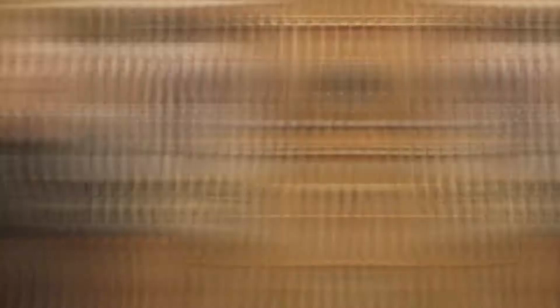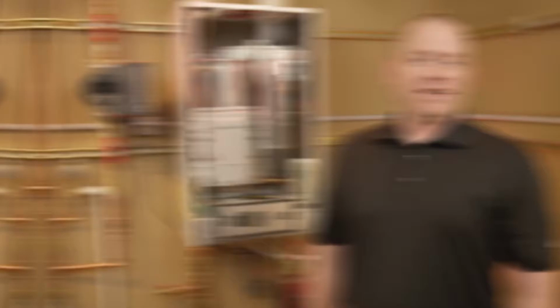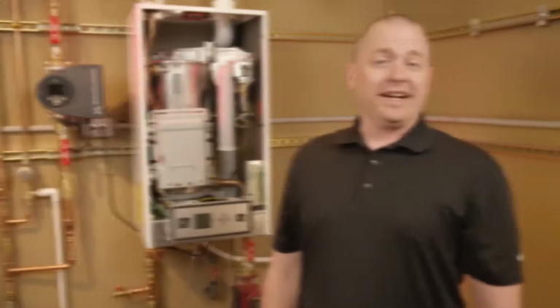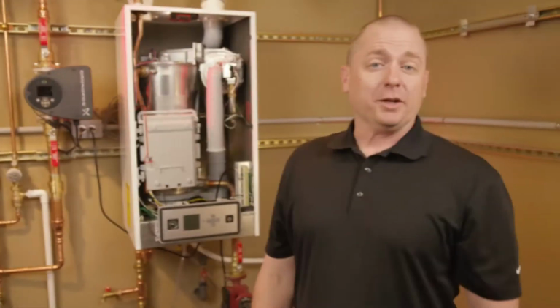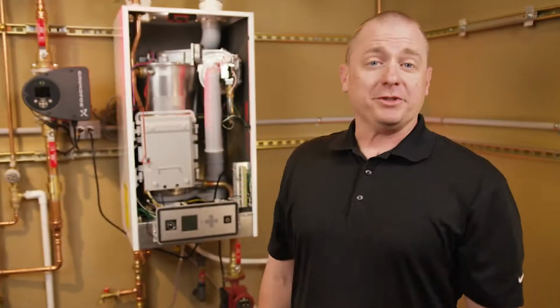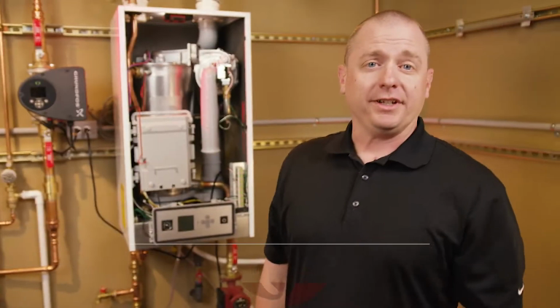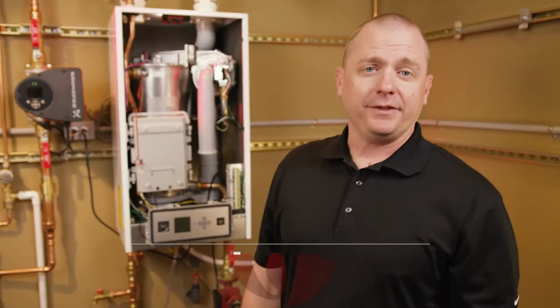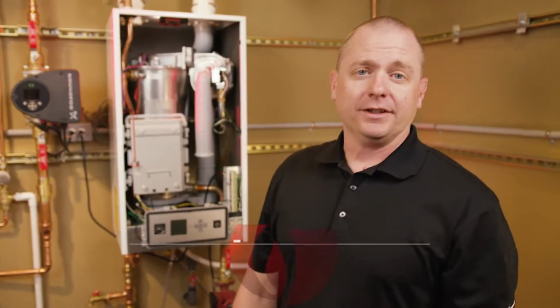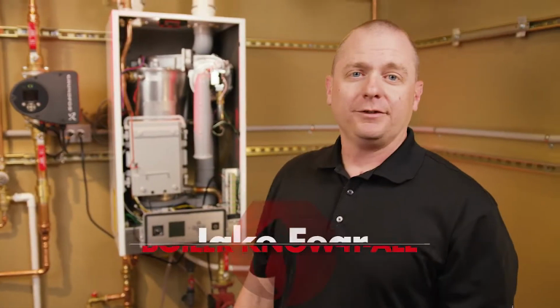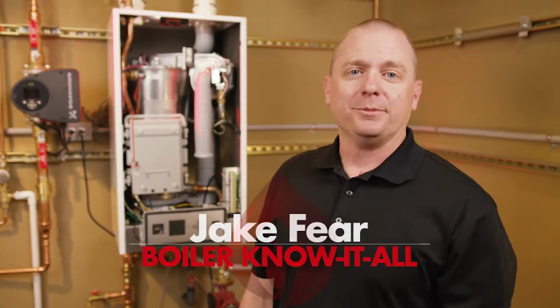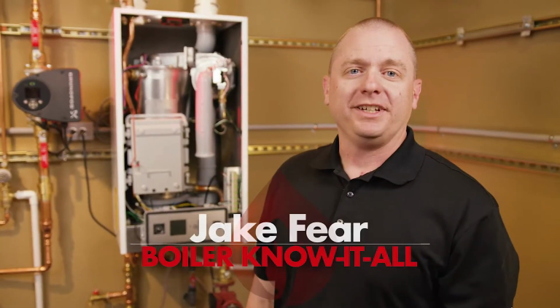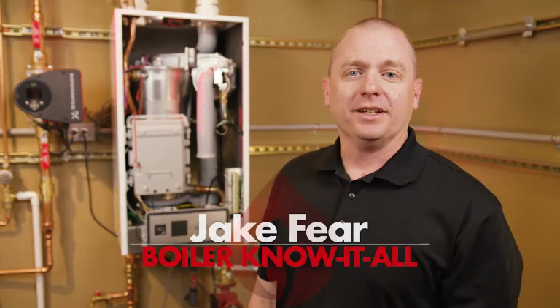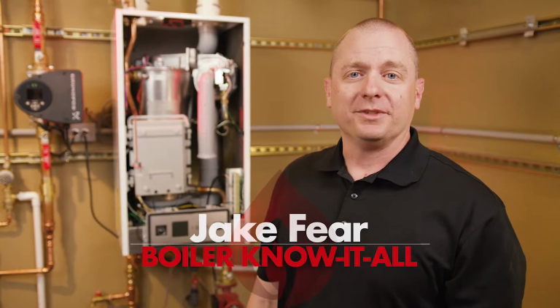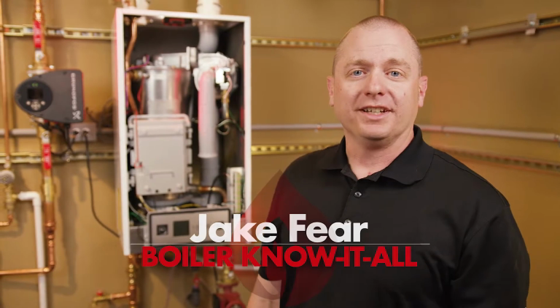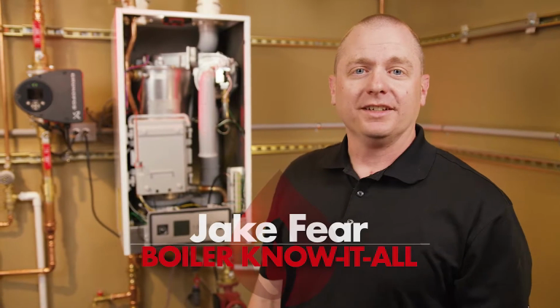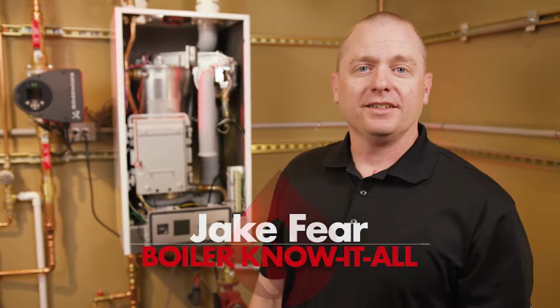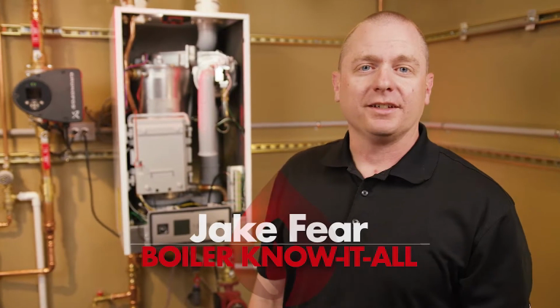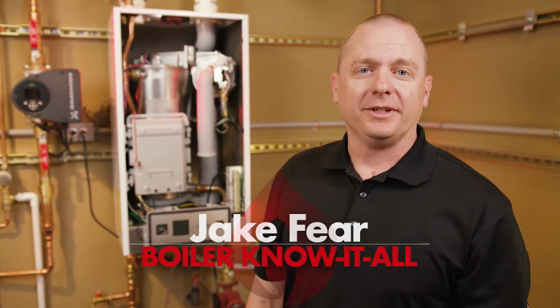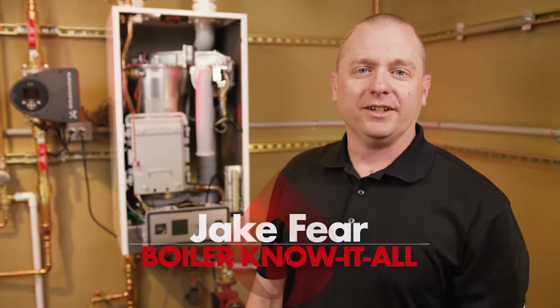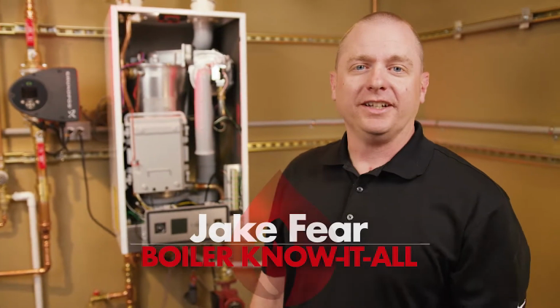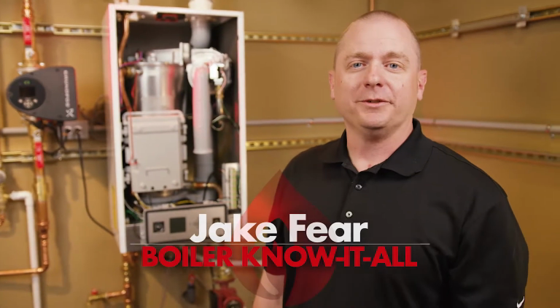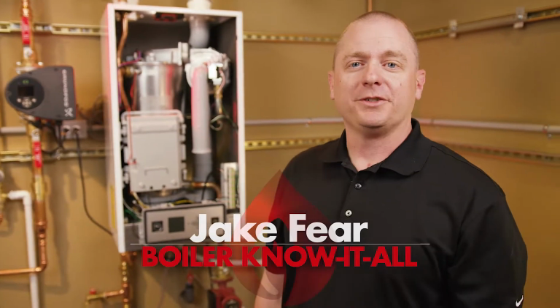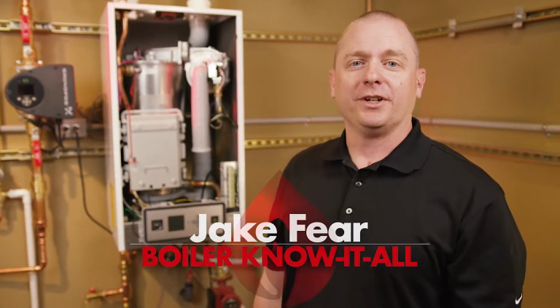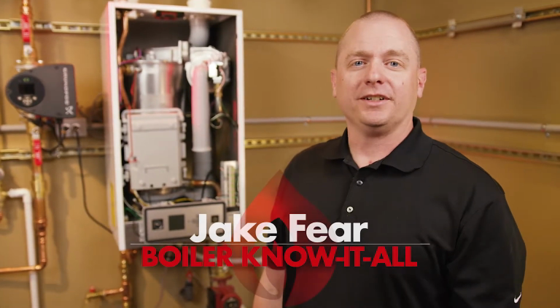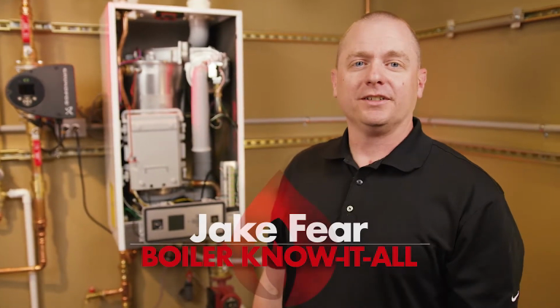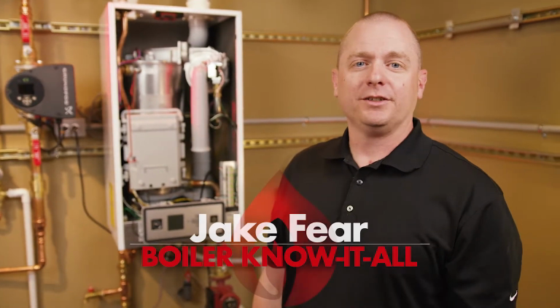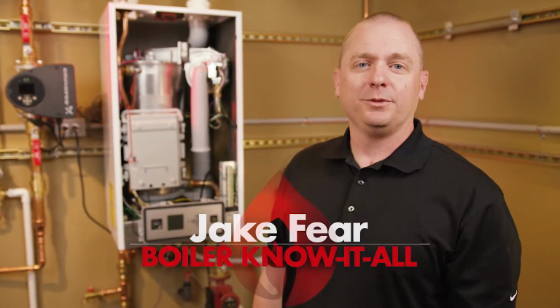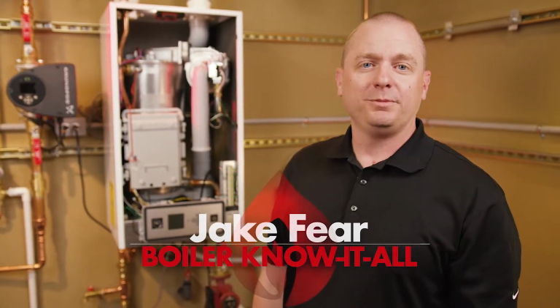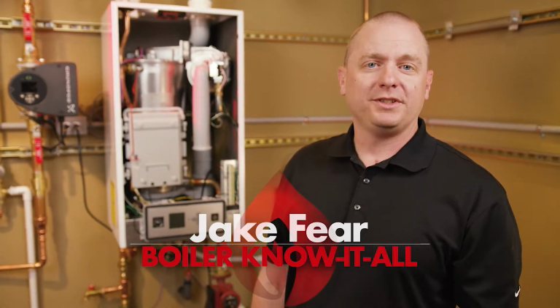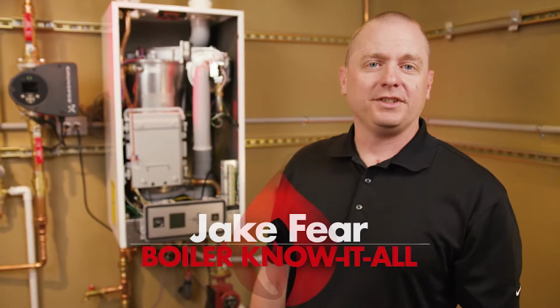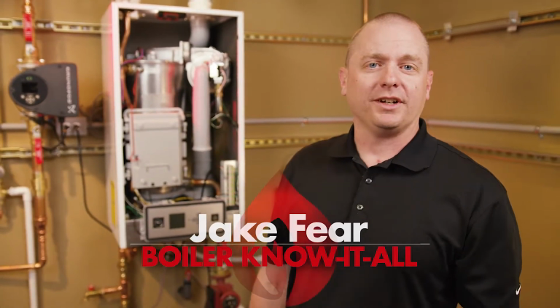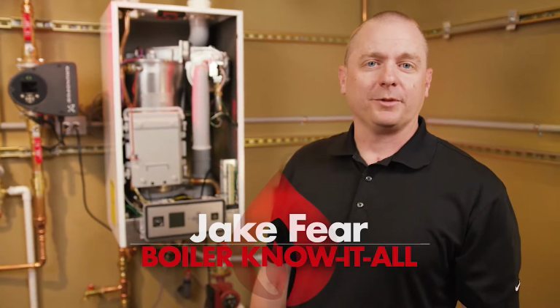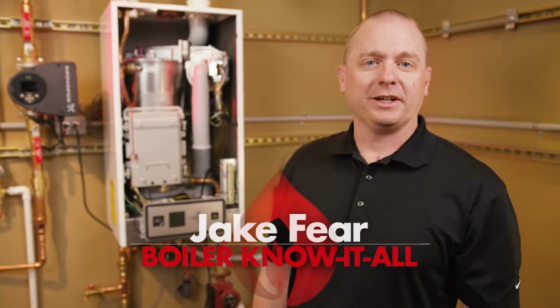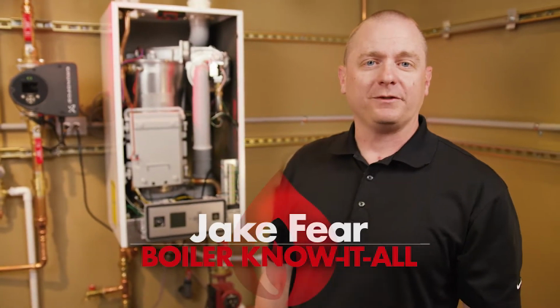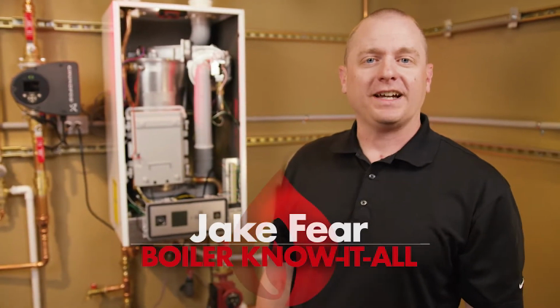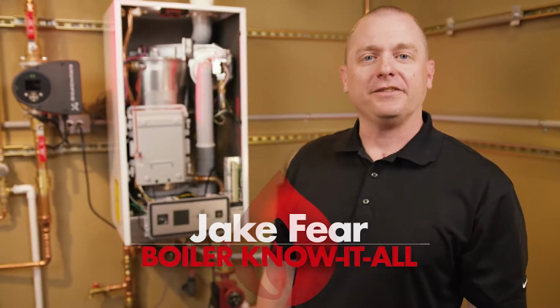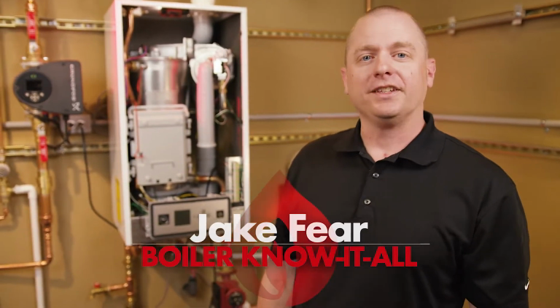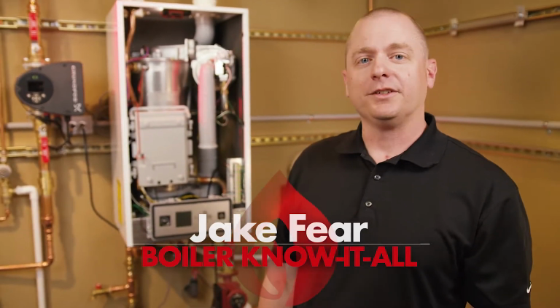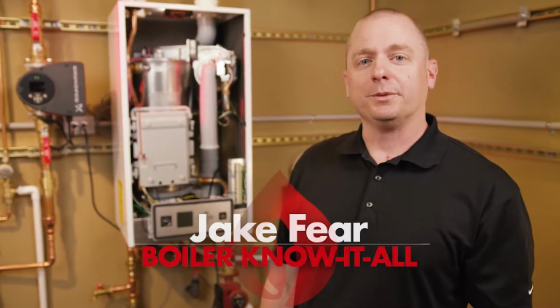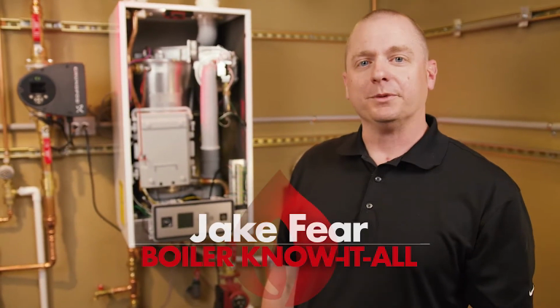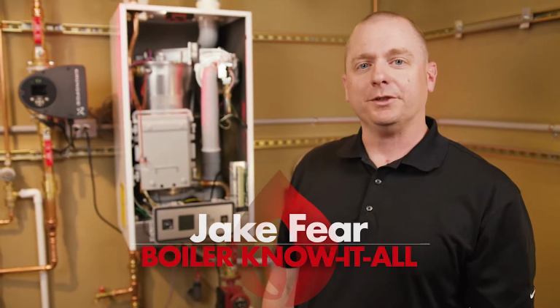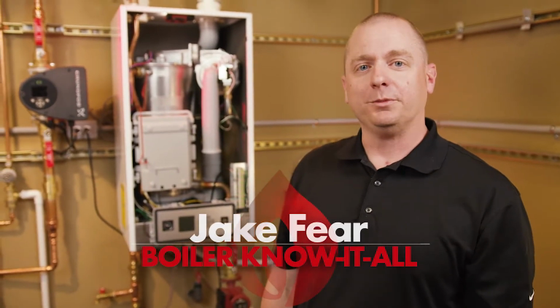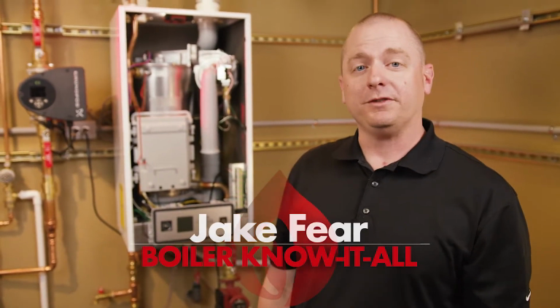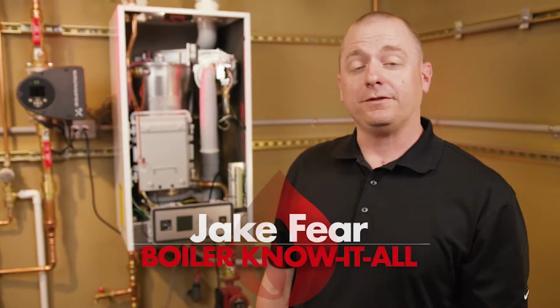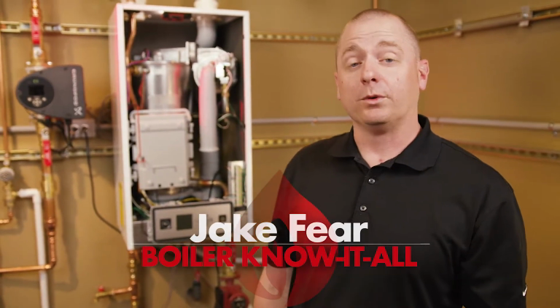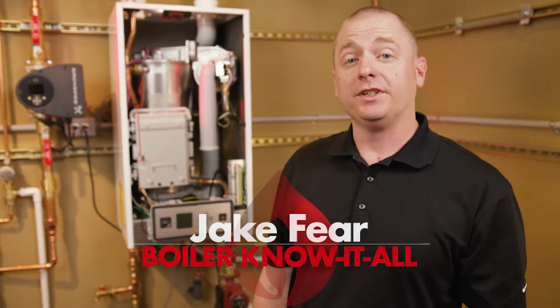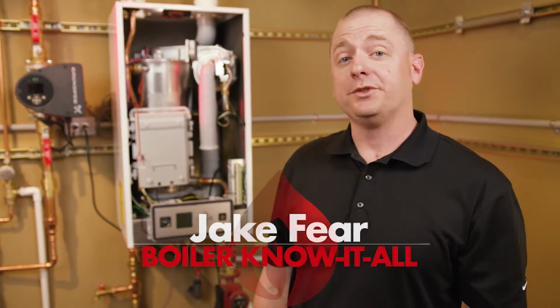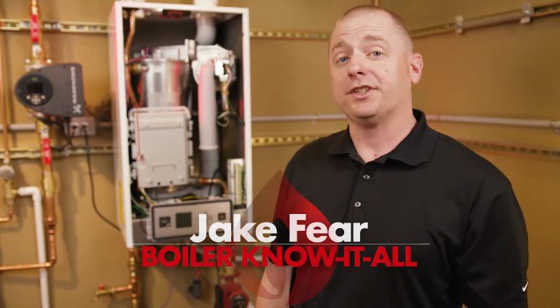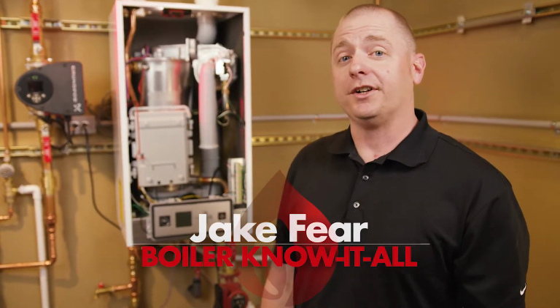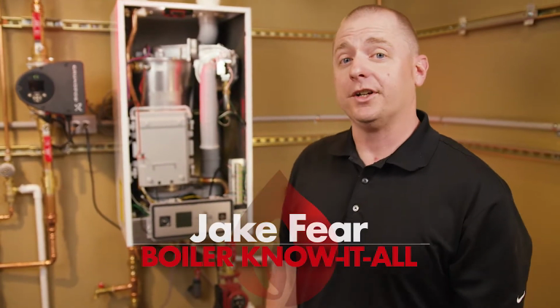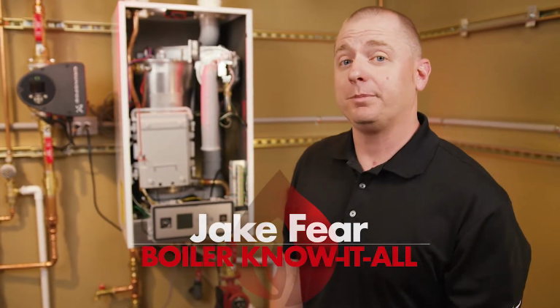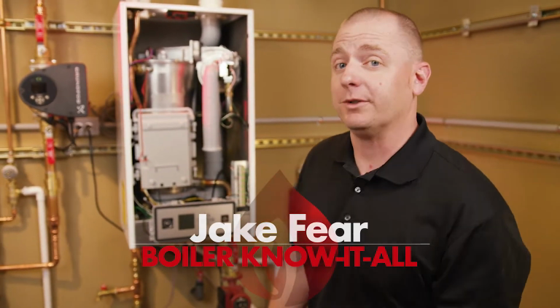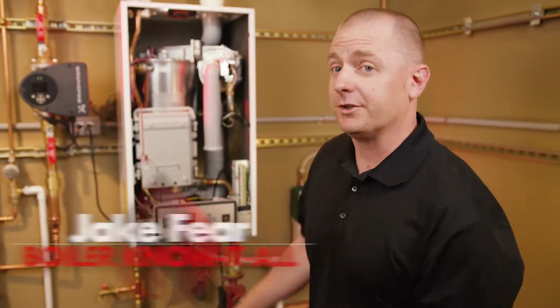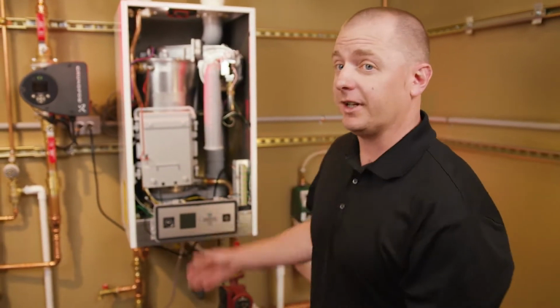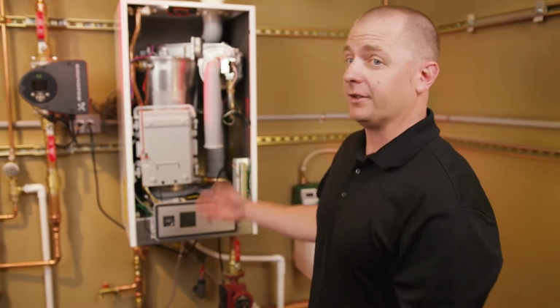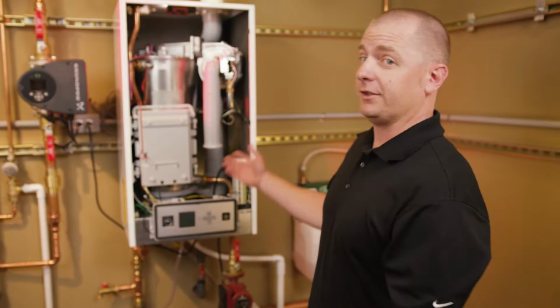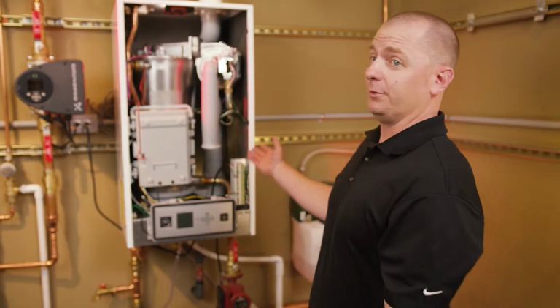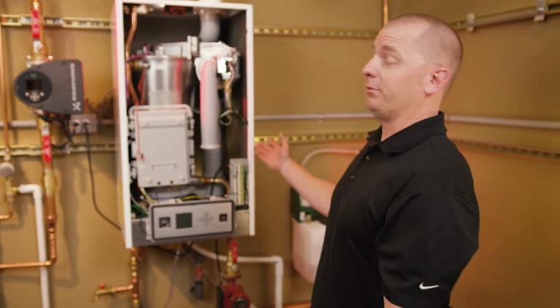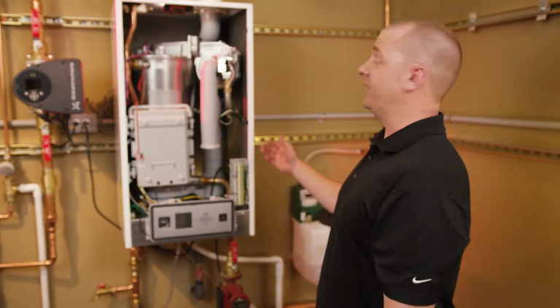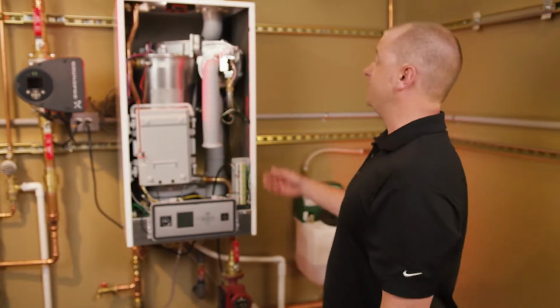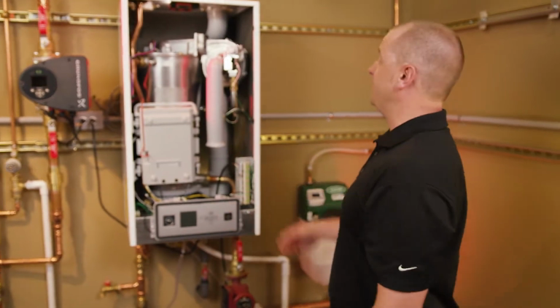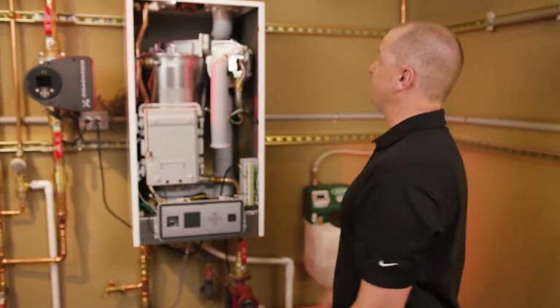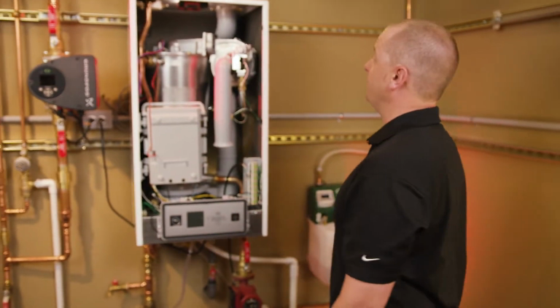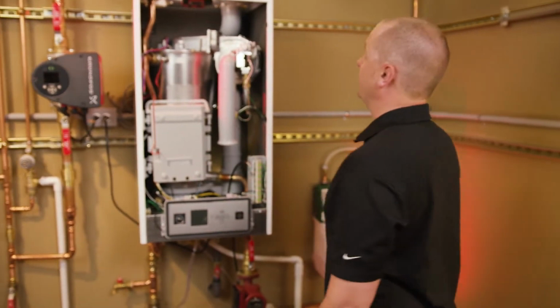Hi, I'm Jake Feer from TM Sales. I'm here today with Triangle Tube to talk about five things we will do before you start up your Triangle Tube Prestige boiler.